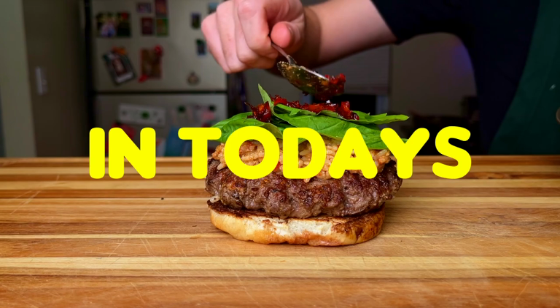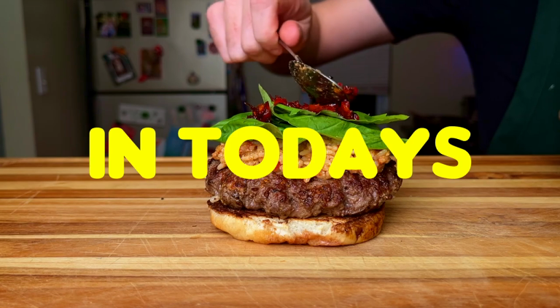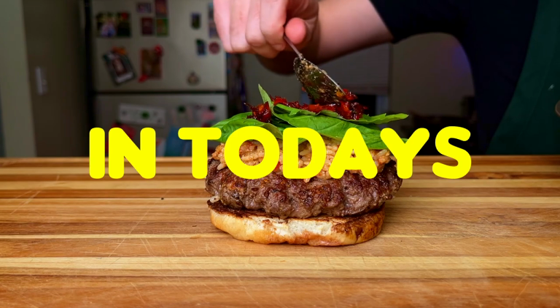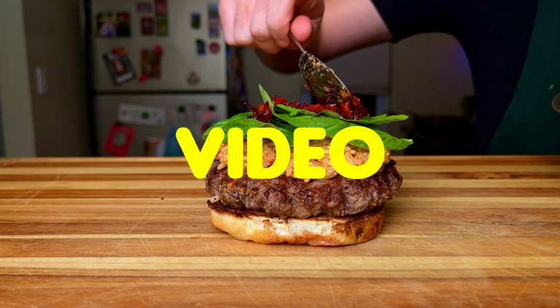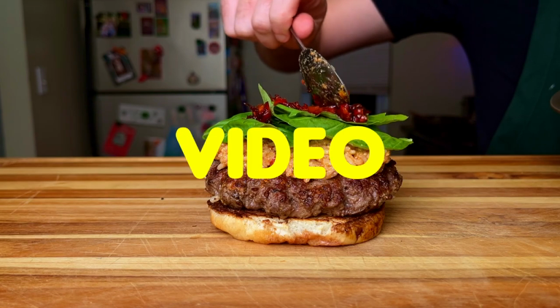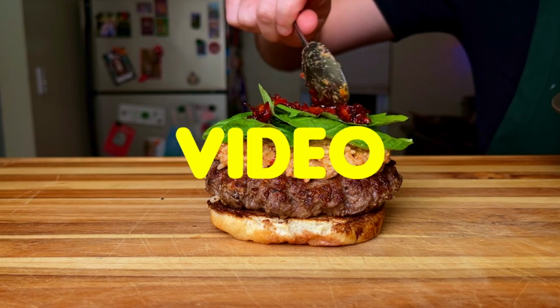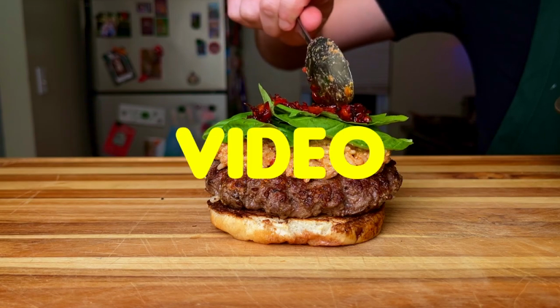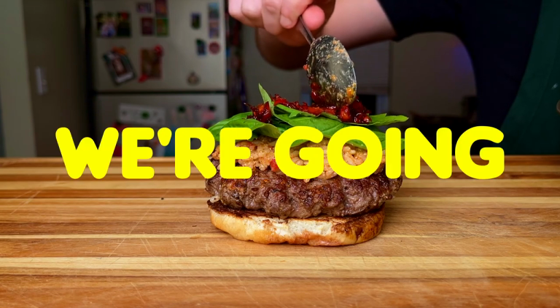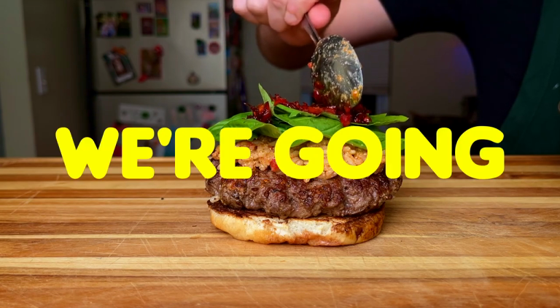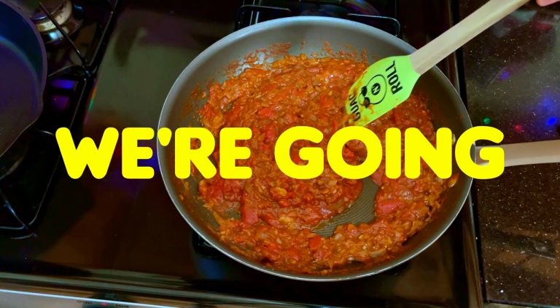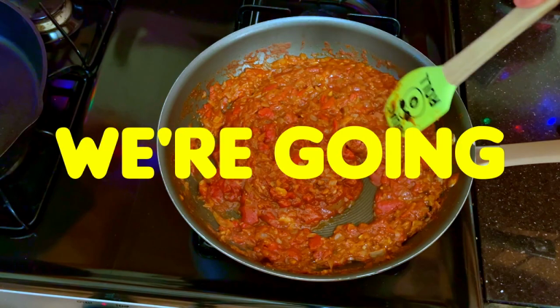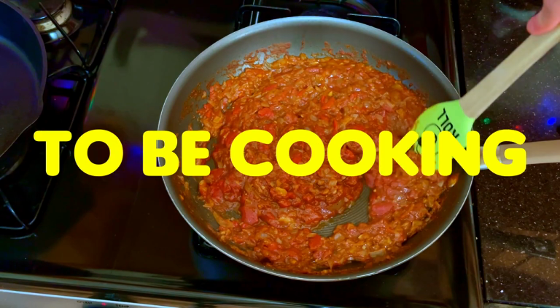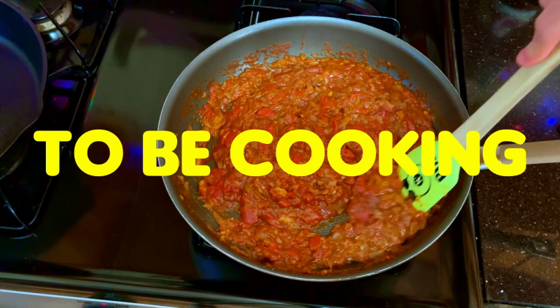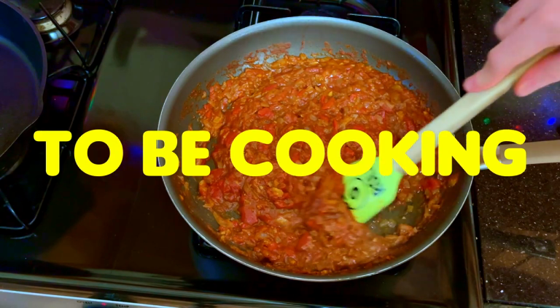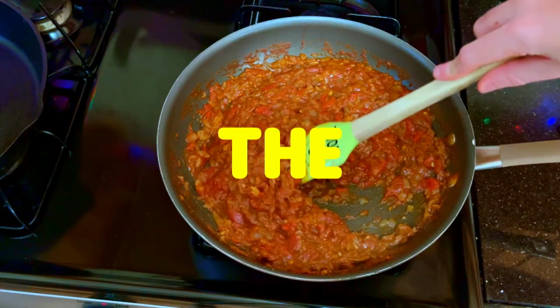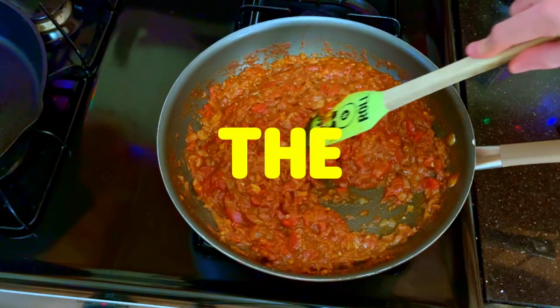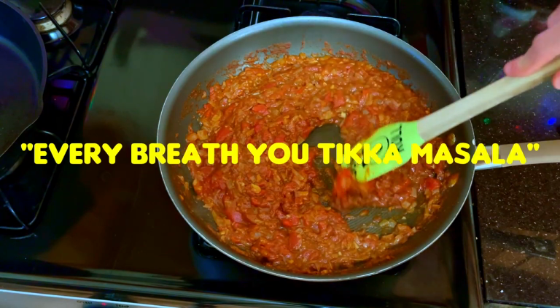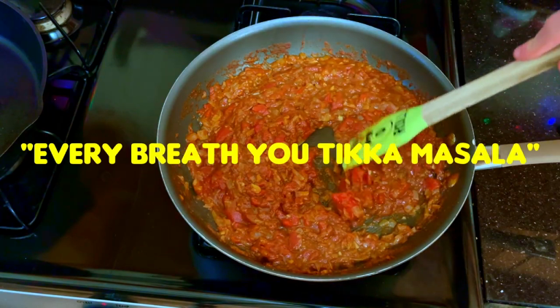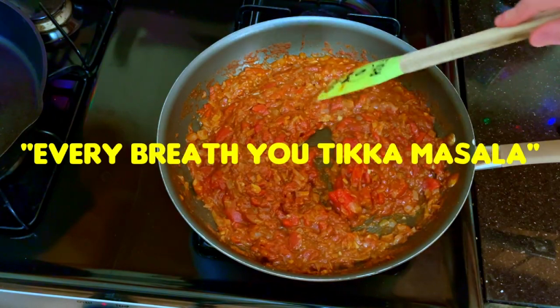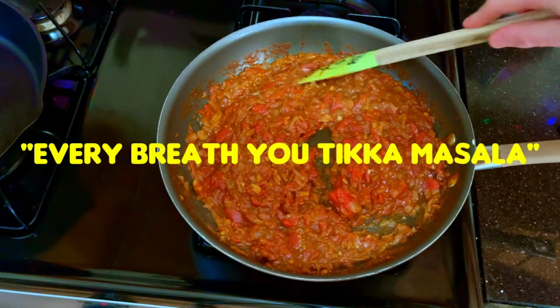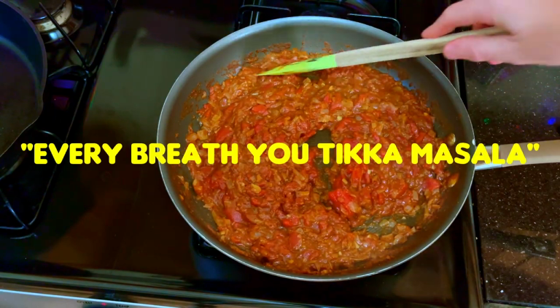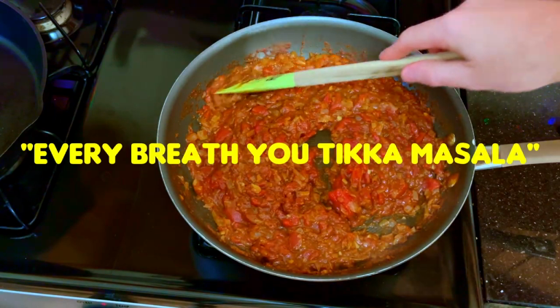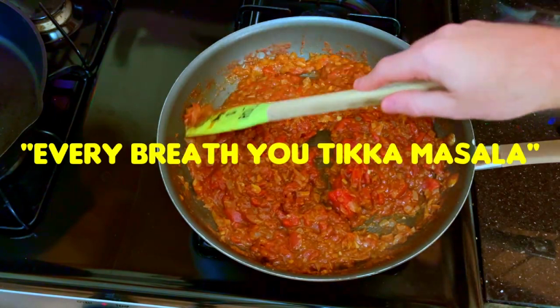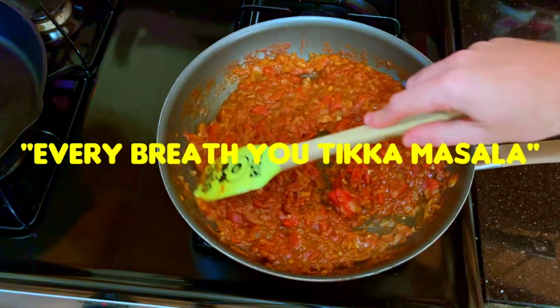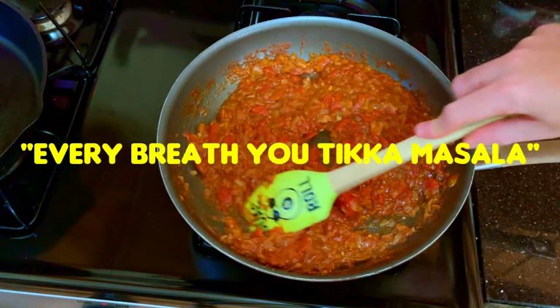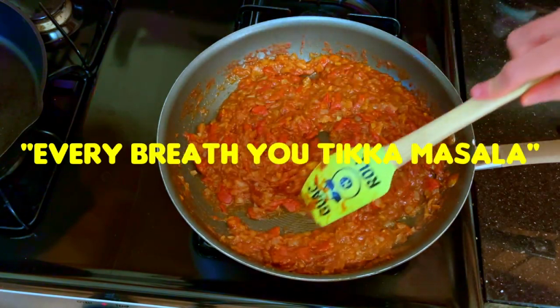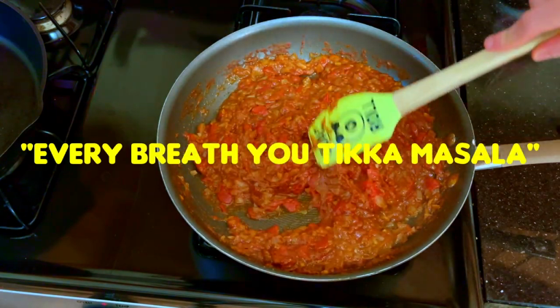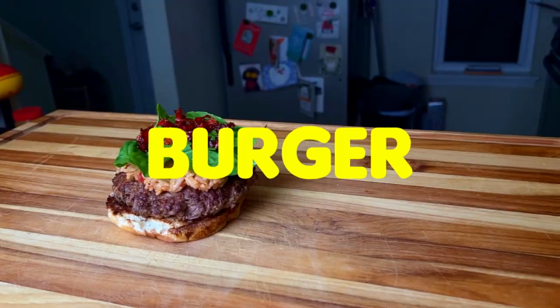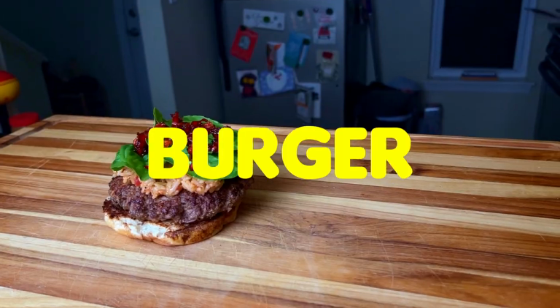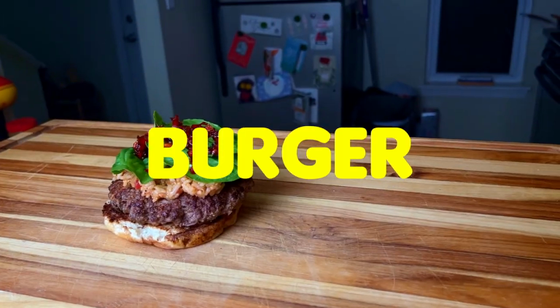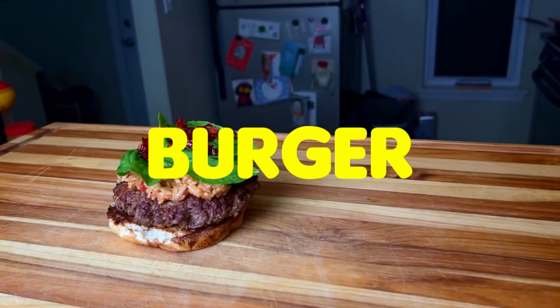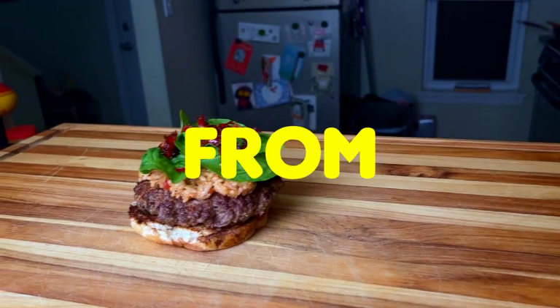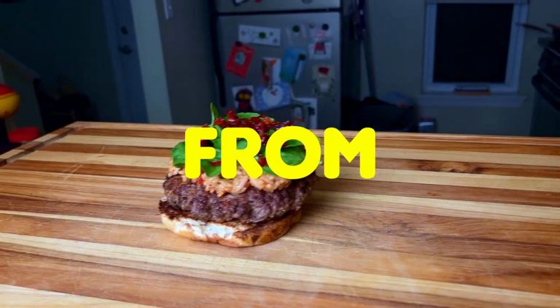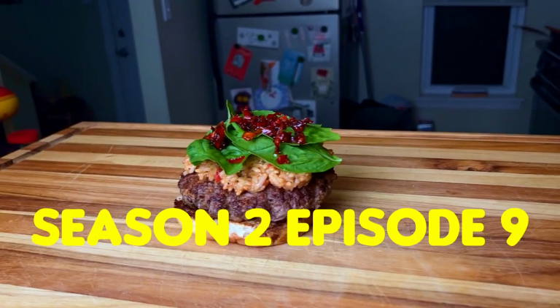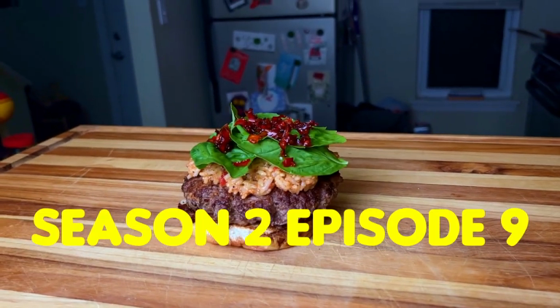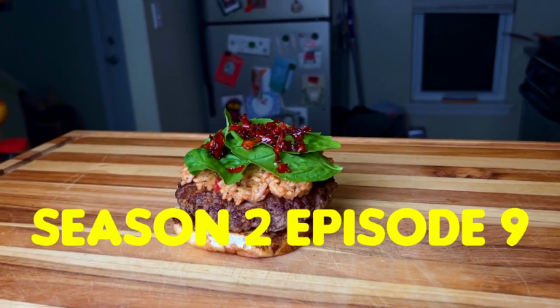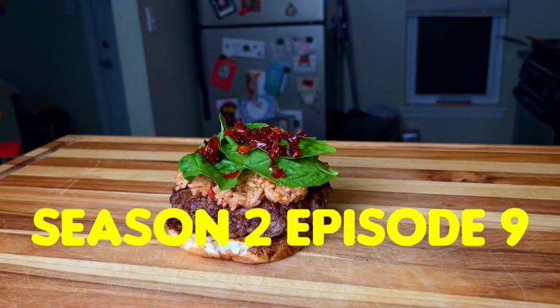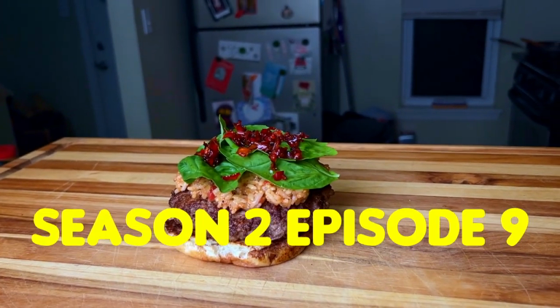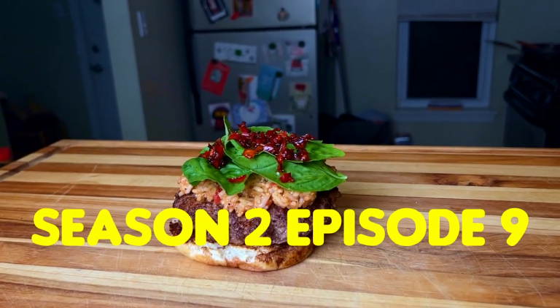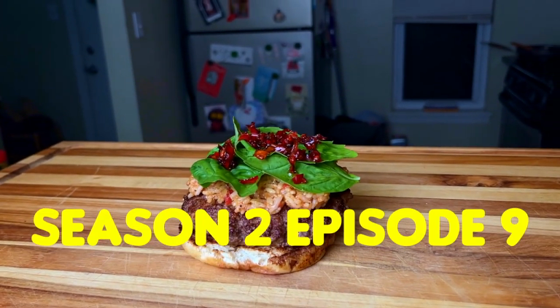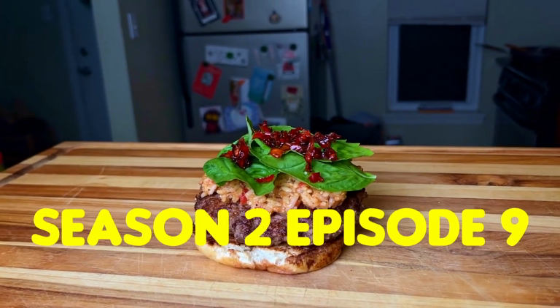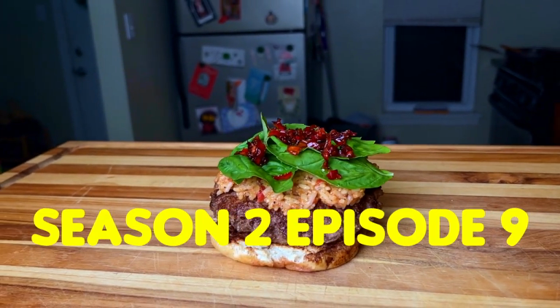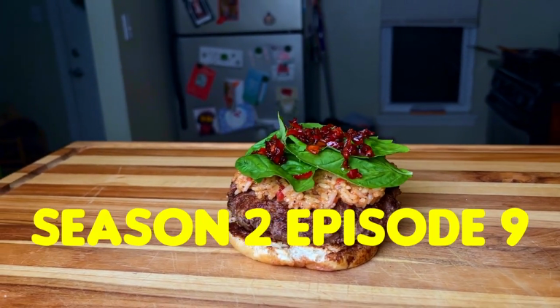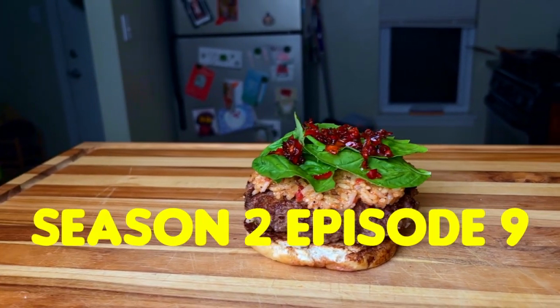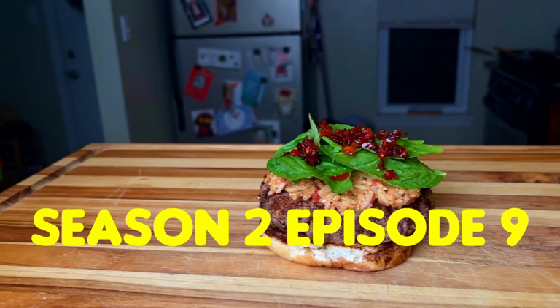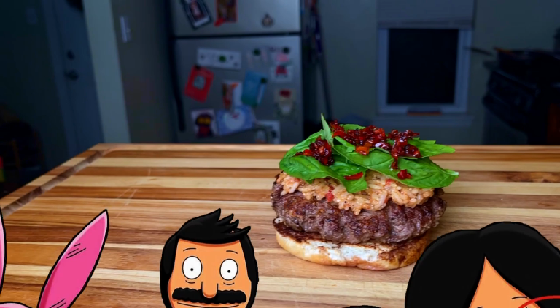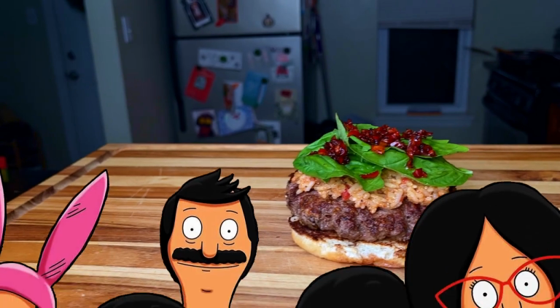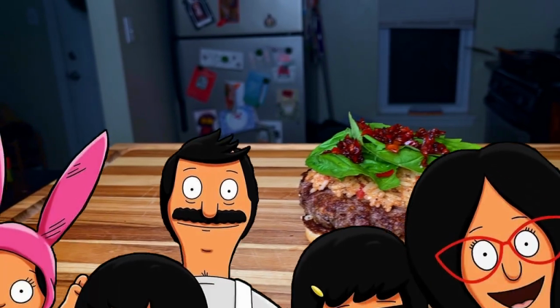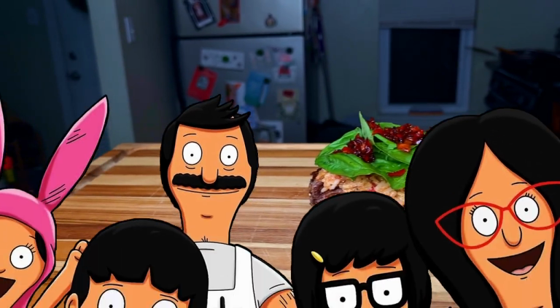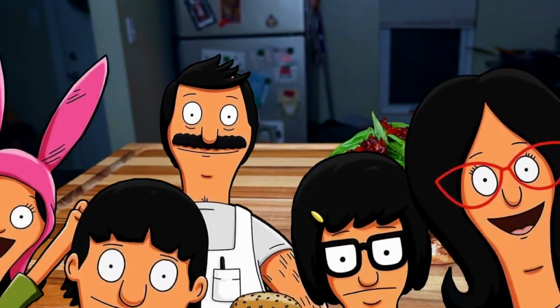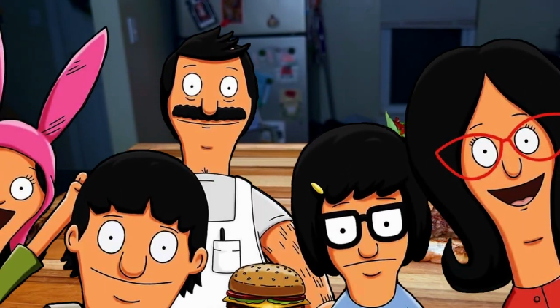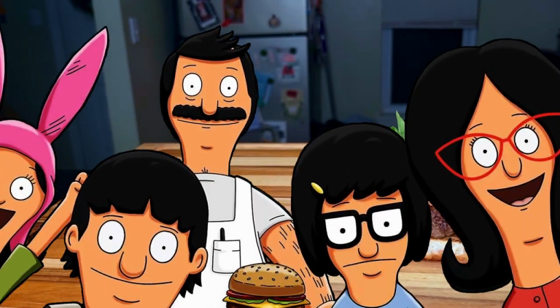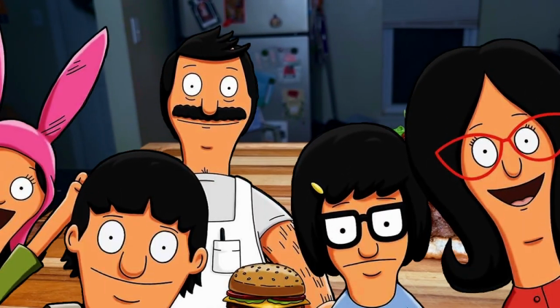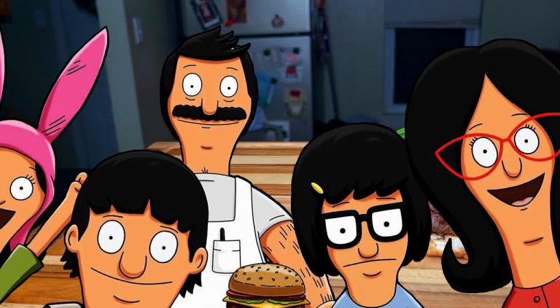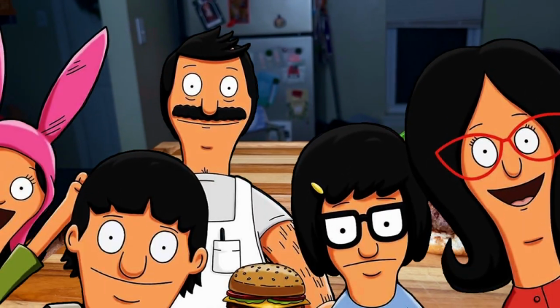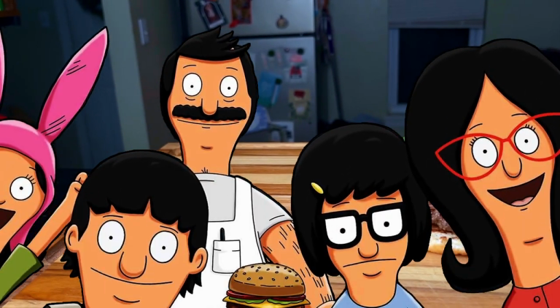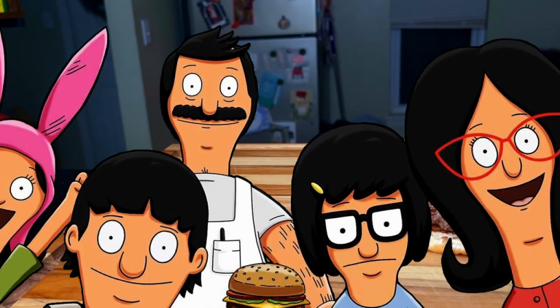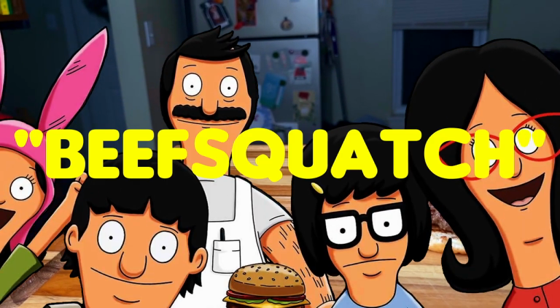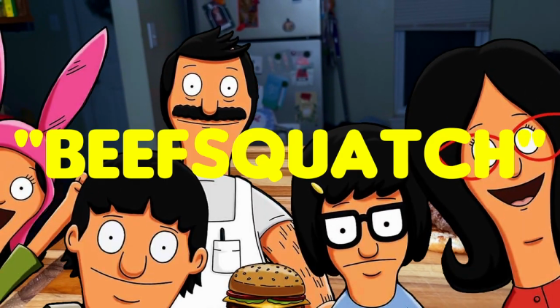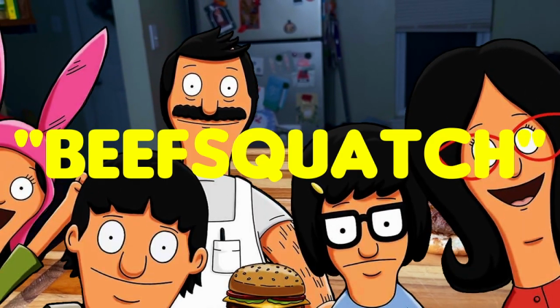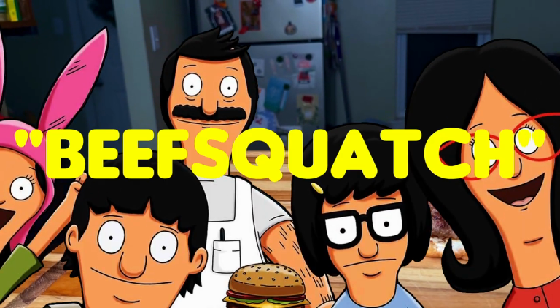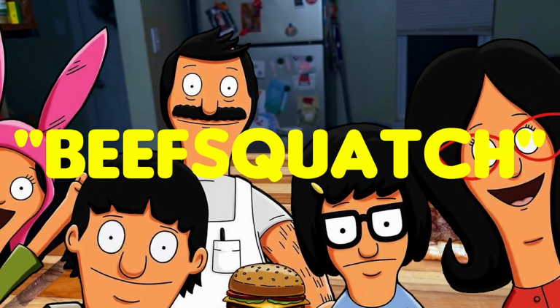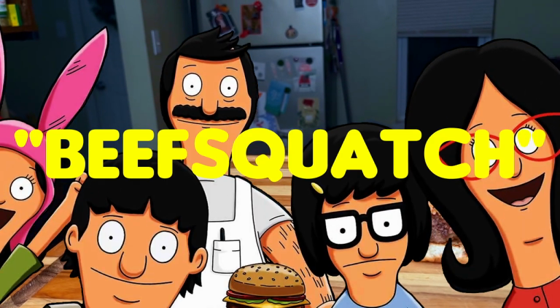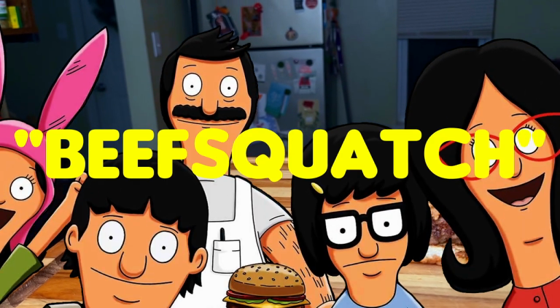In today's video, we're going to be cooking the Every Breath Utica Masala Burger from Season 2, Episode 9 of Bob's Burgers, titled Beef Squatch.